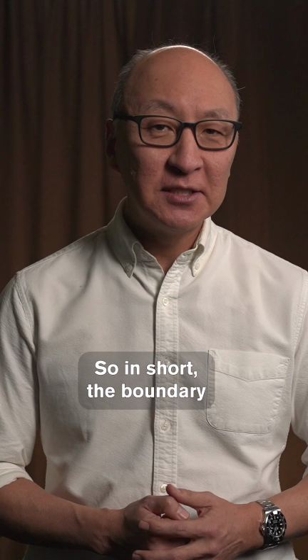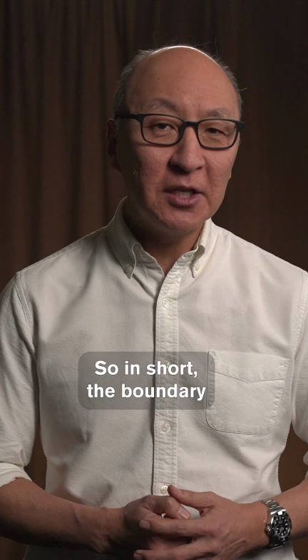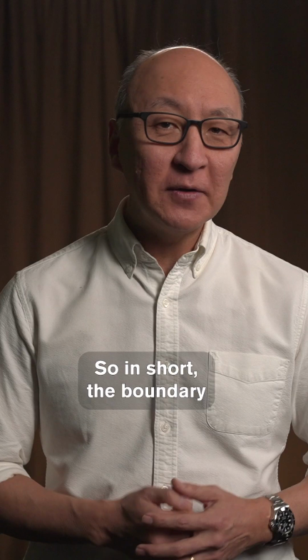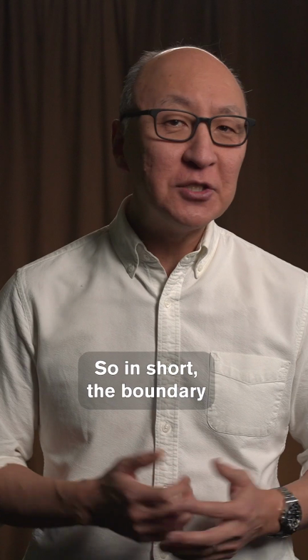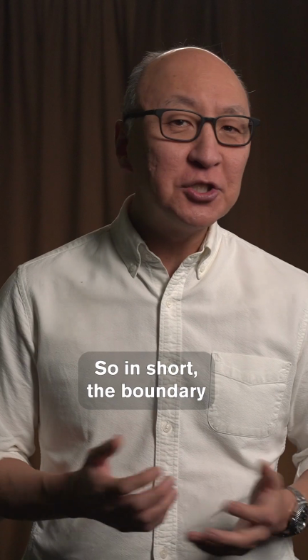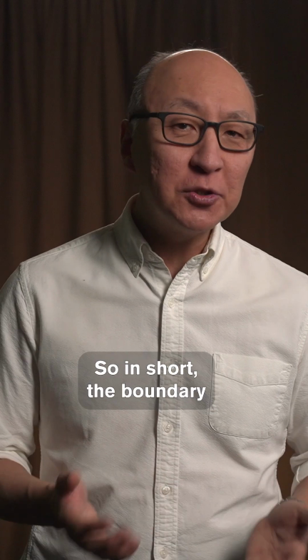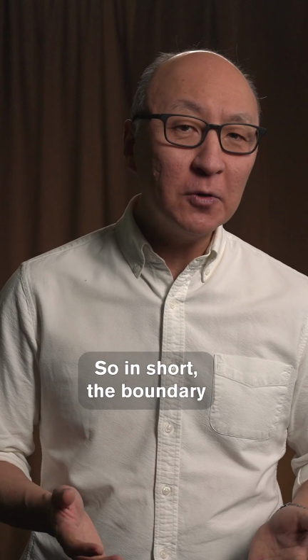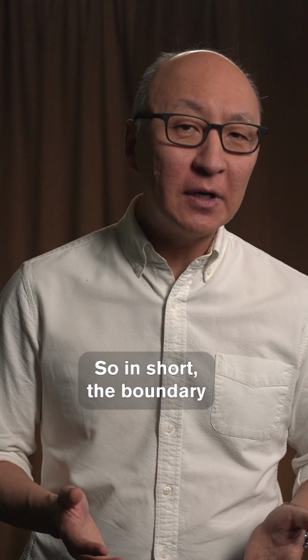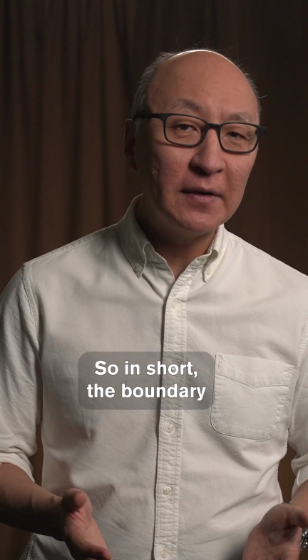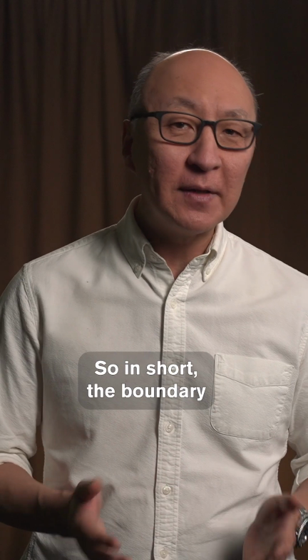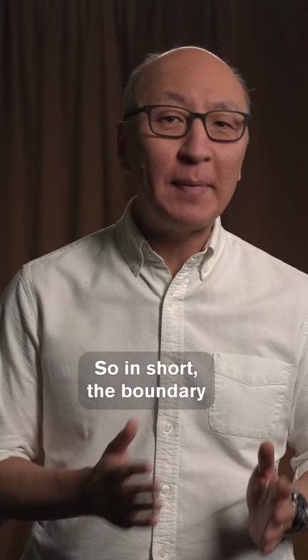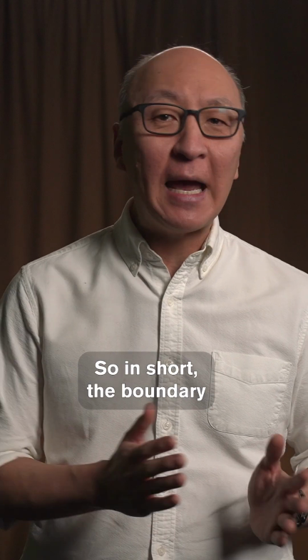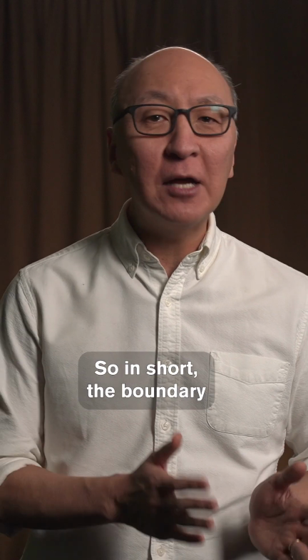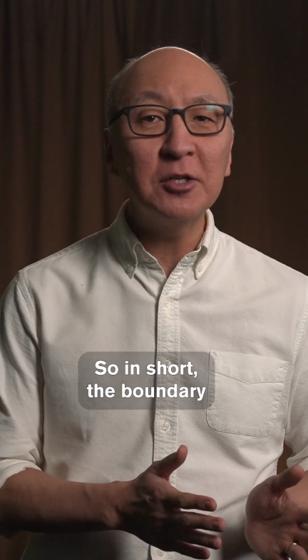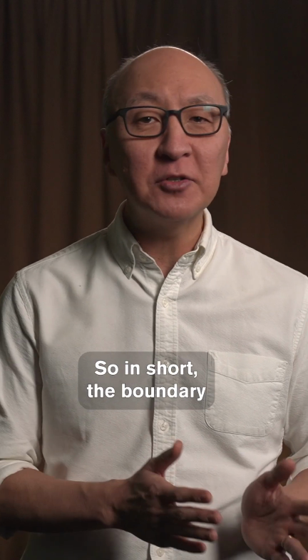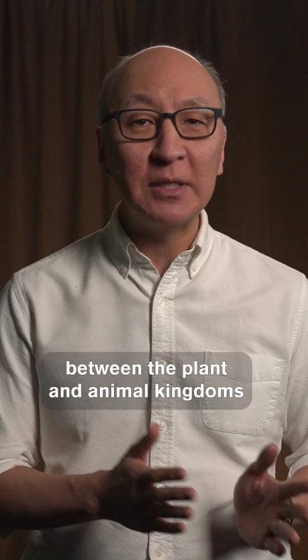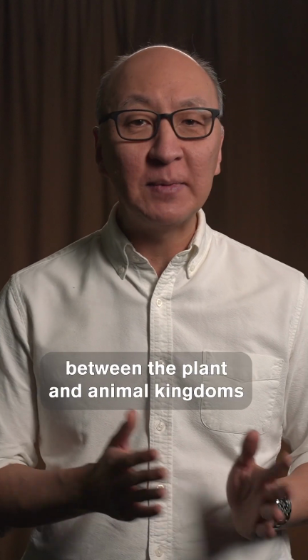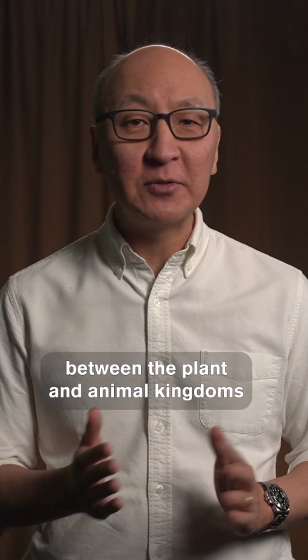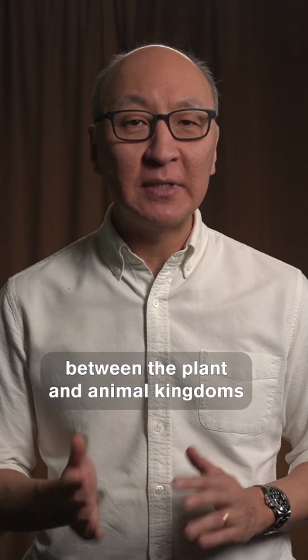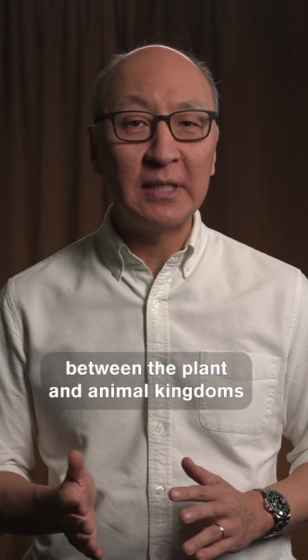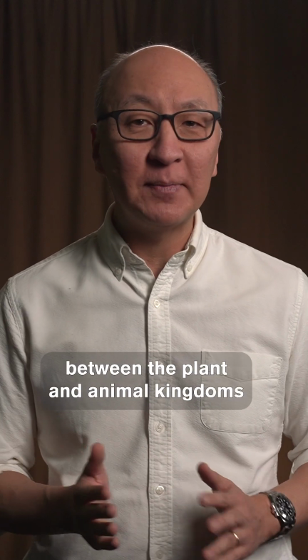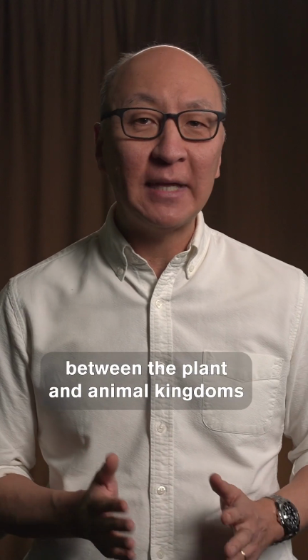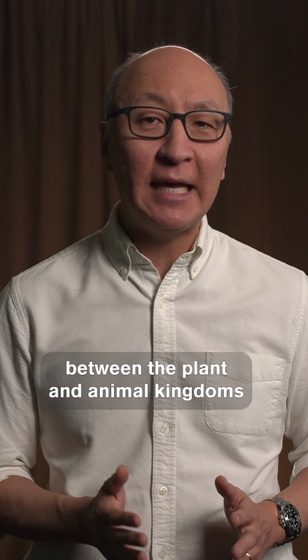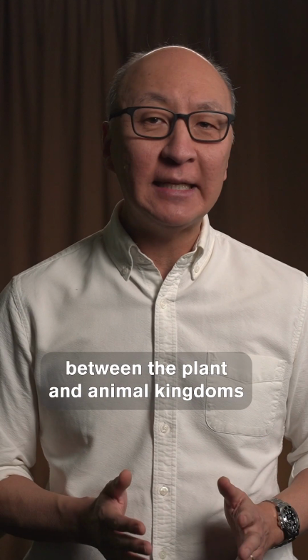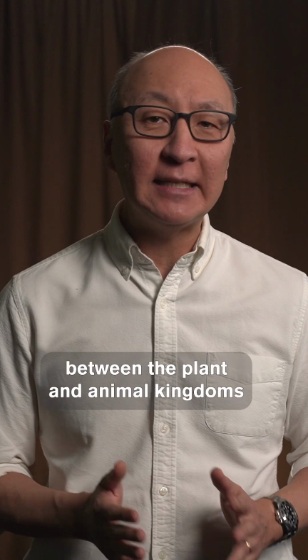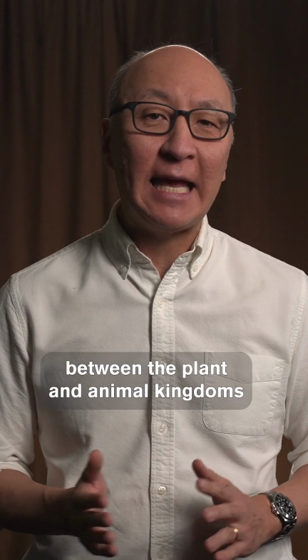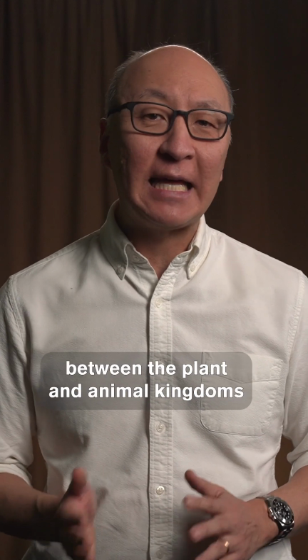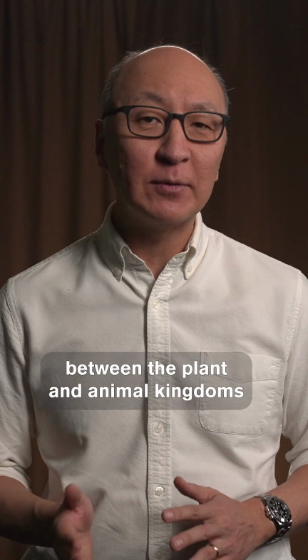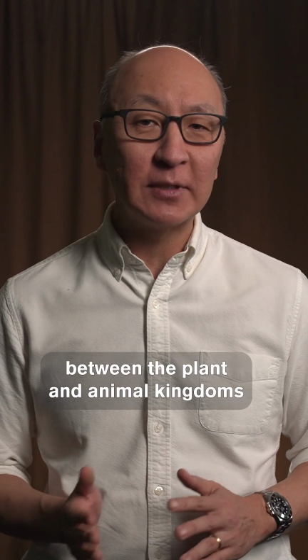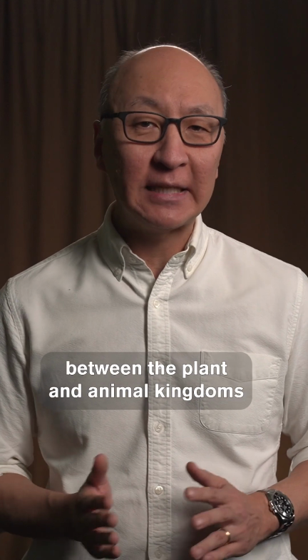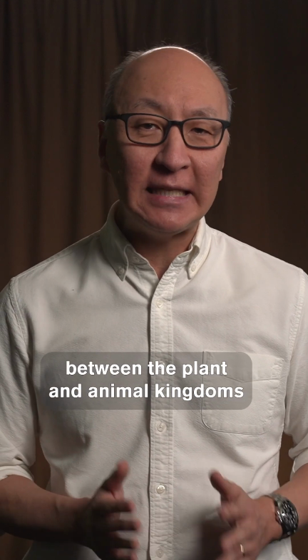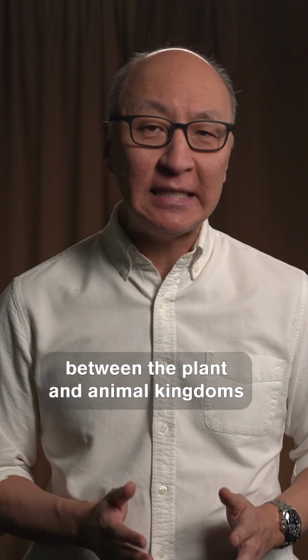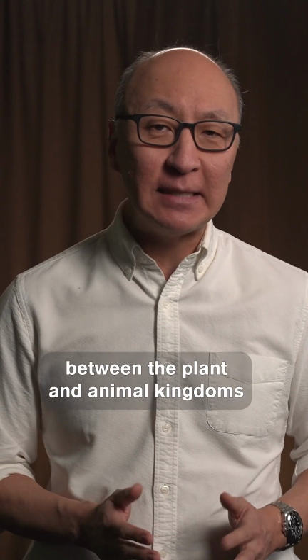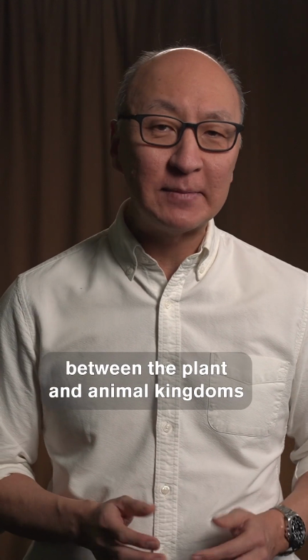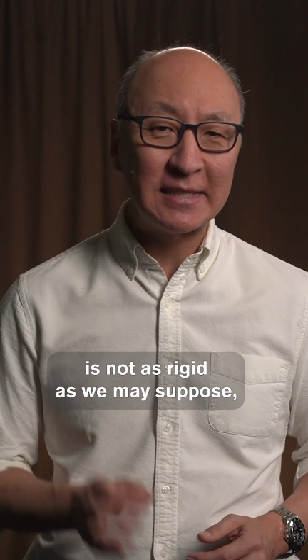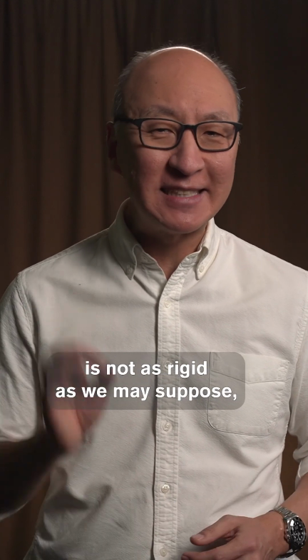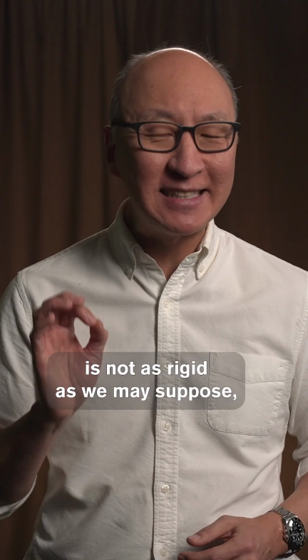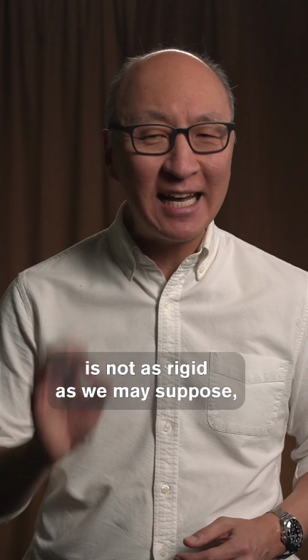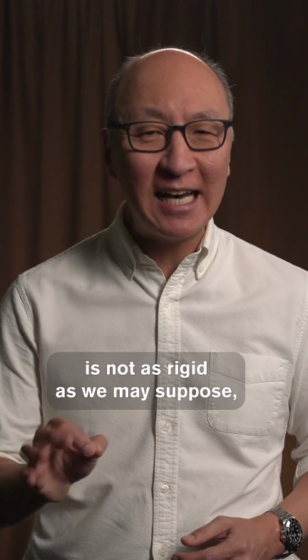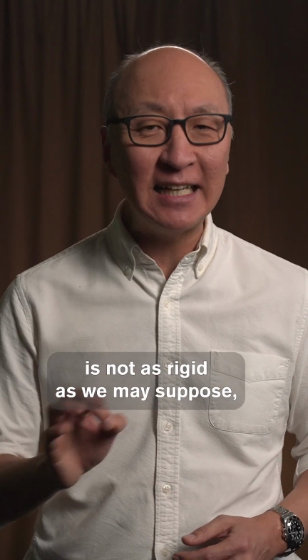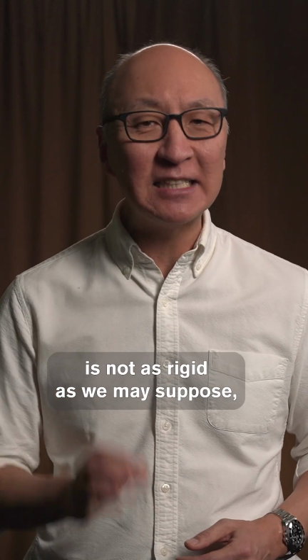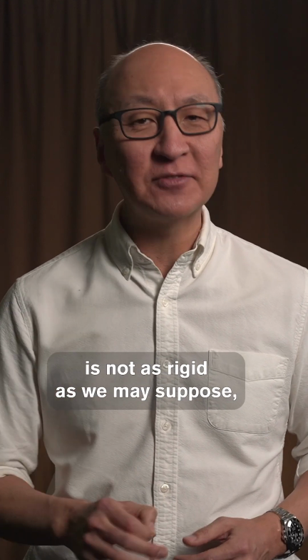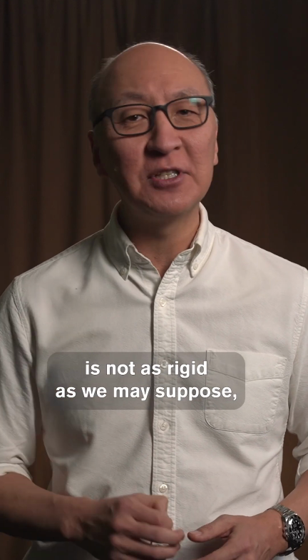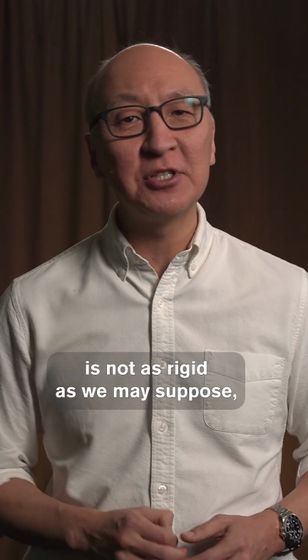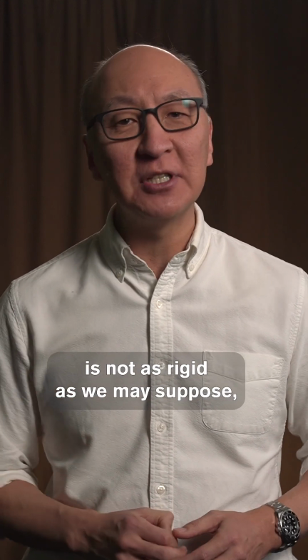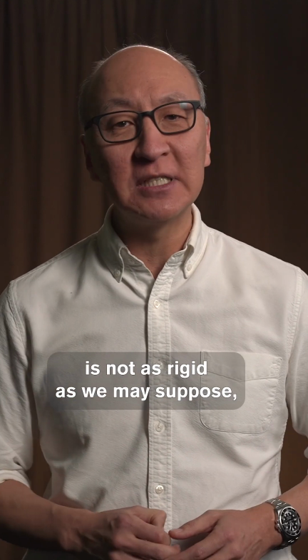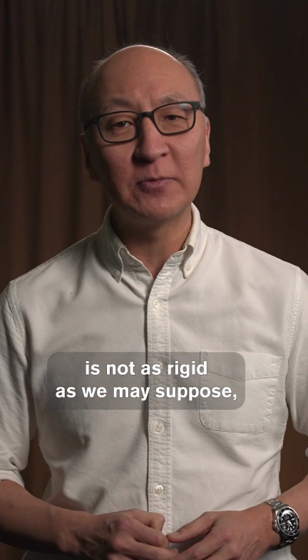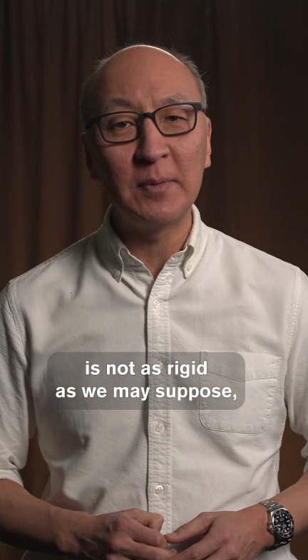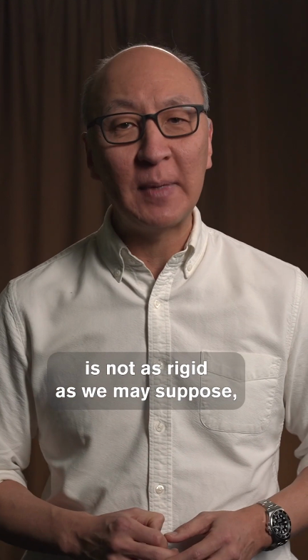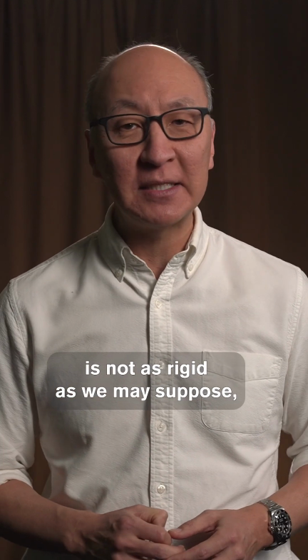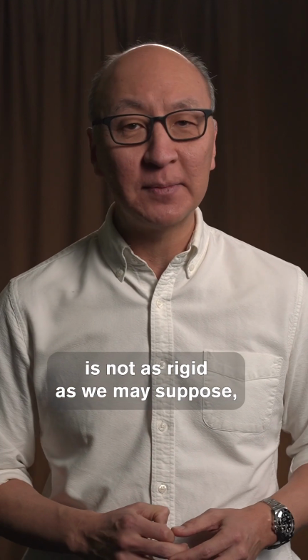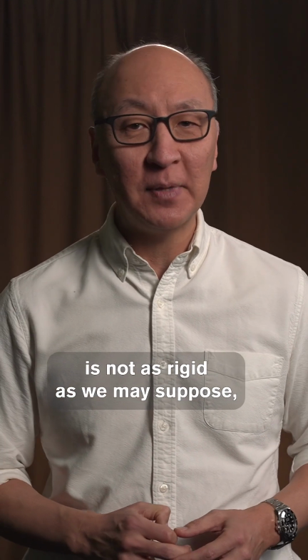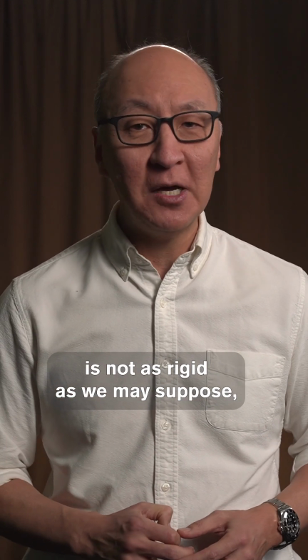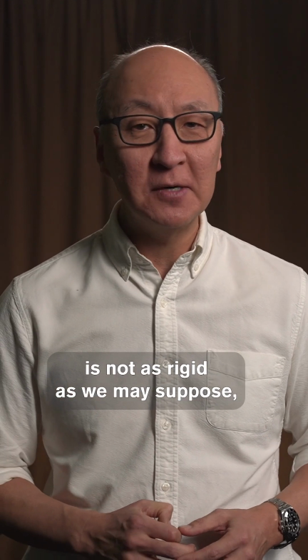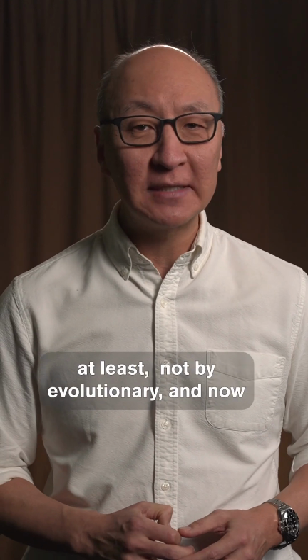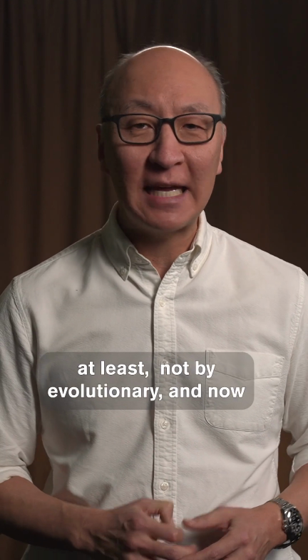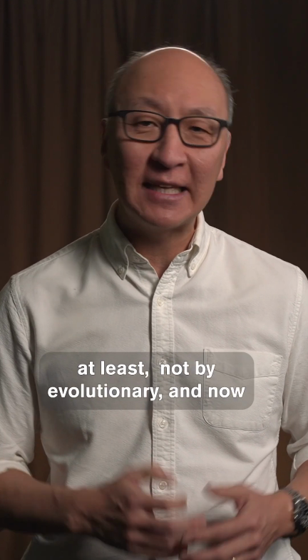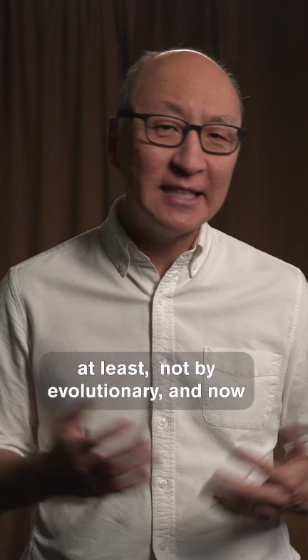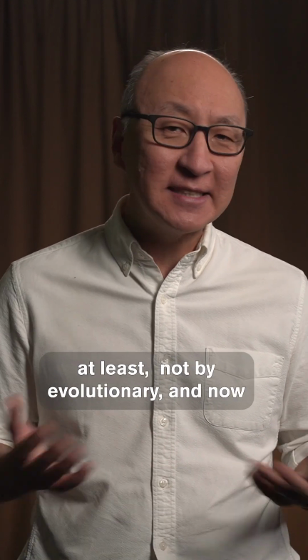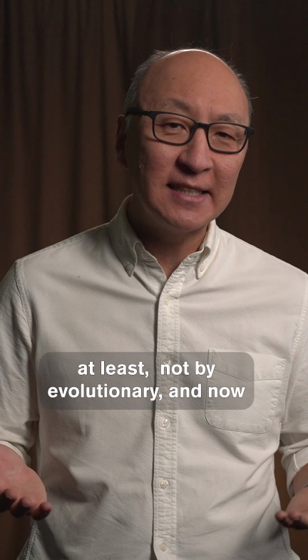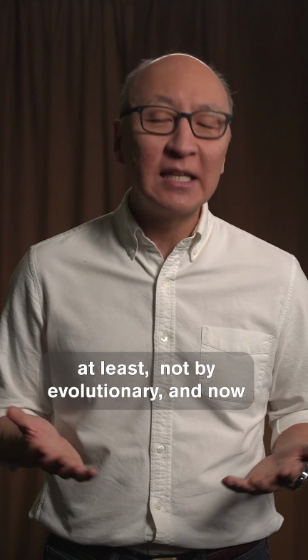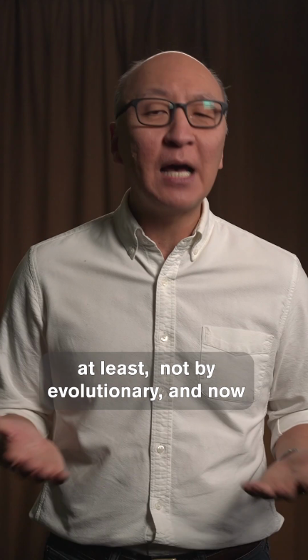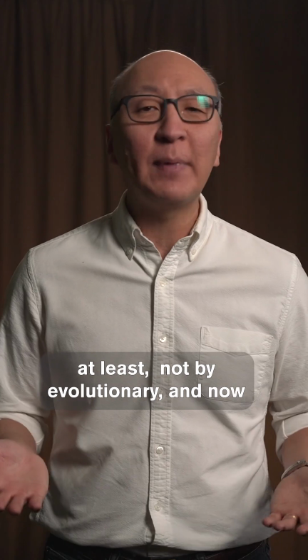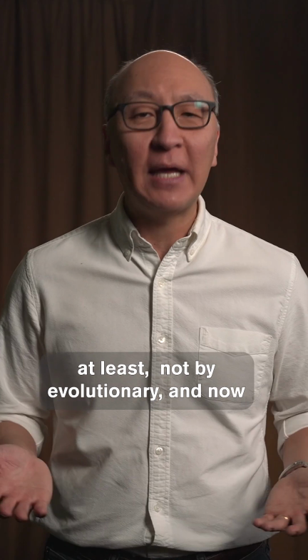So in short, the boundary between the plant and animal kingdoms is not as rigid as we may suppose, at least not by evolutionary and now bioengineering standards.